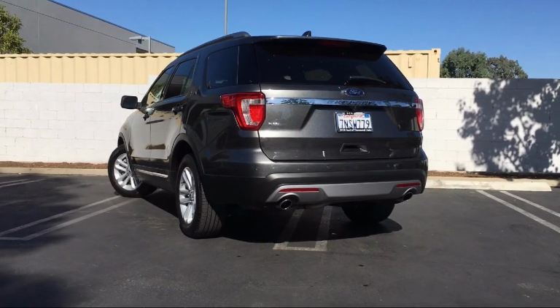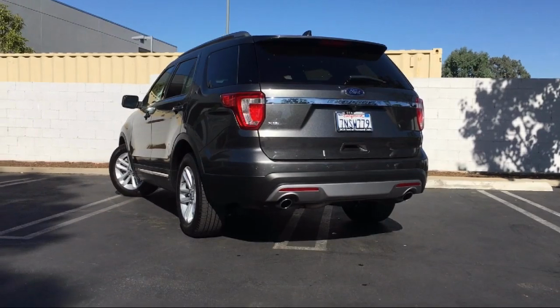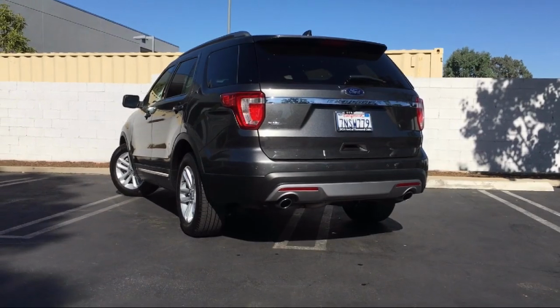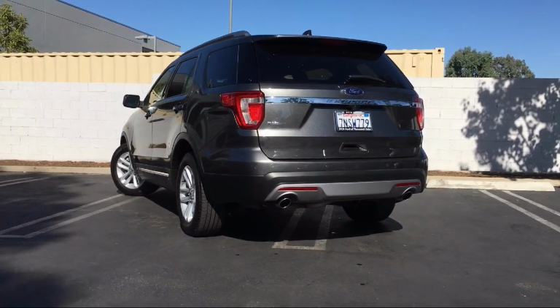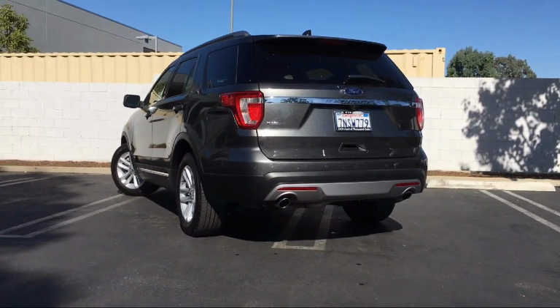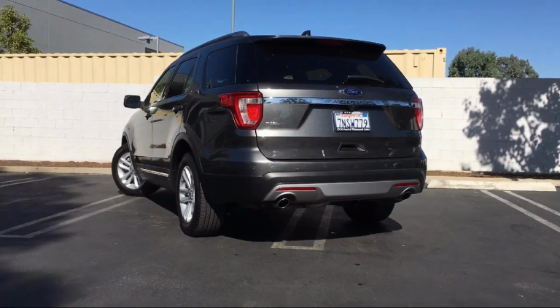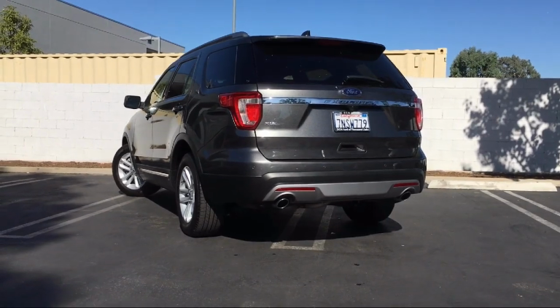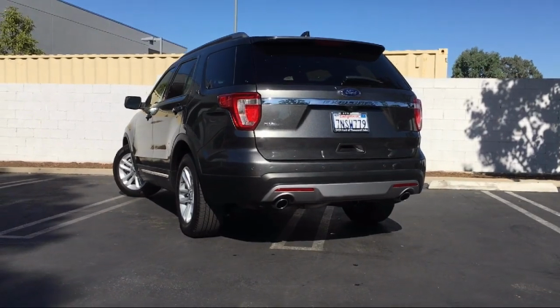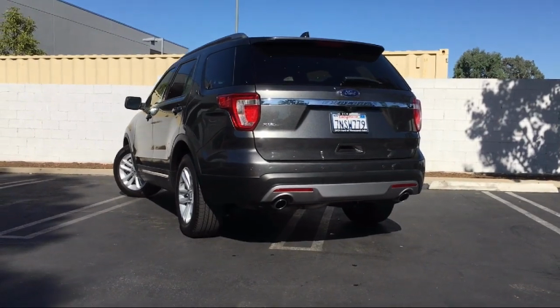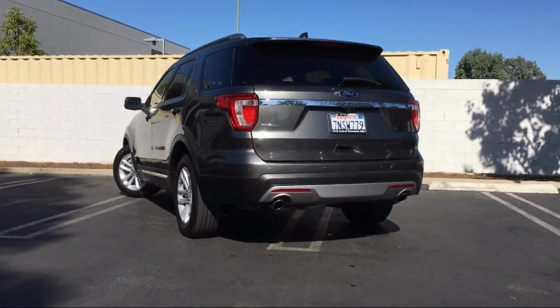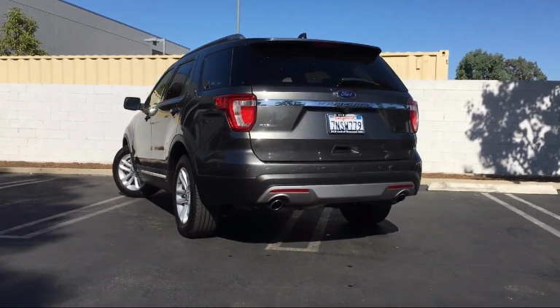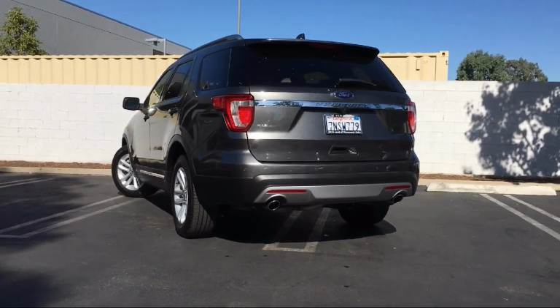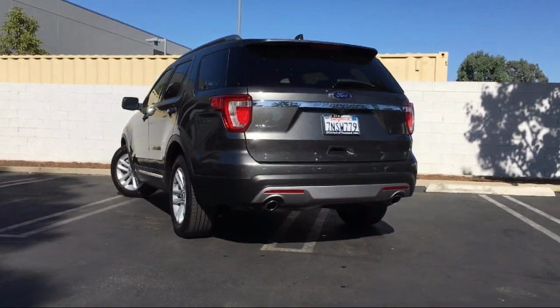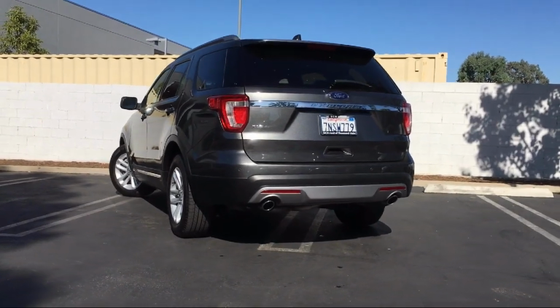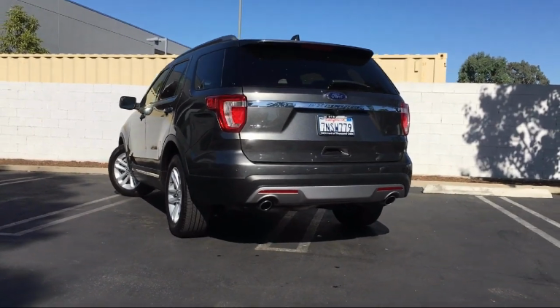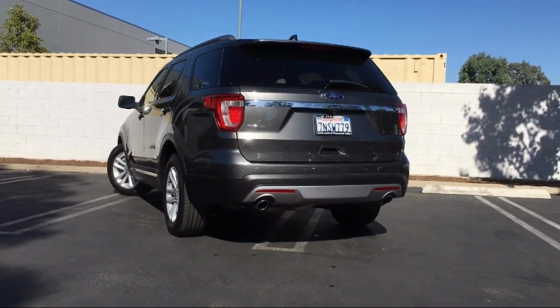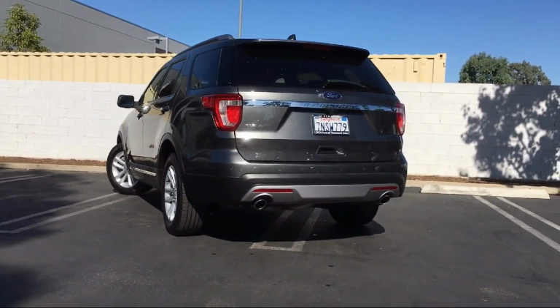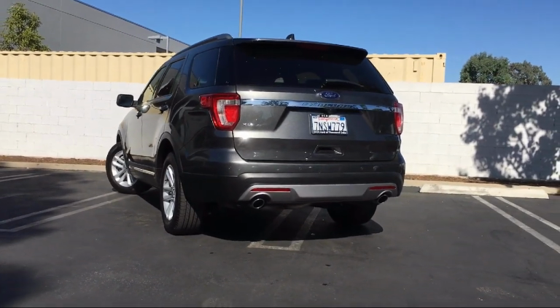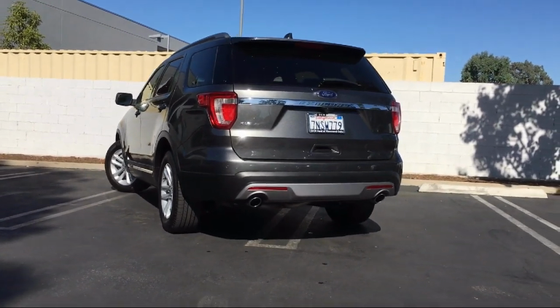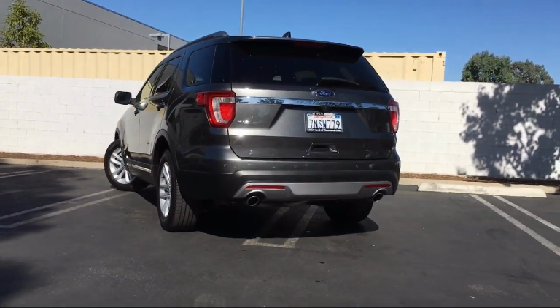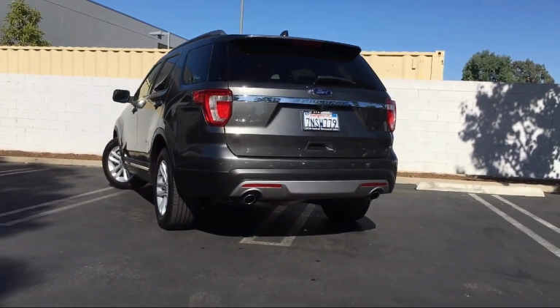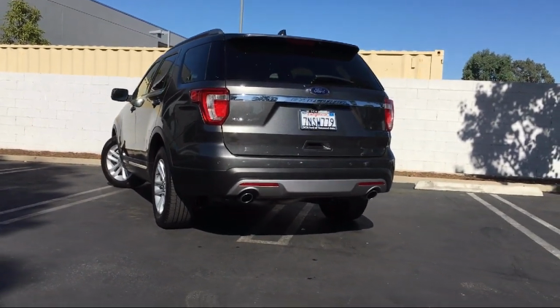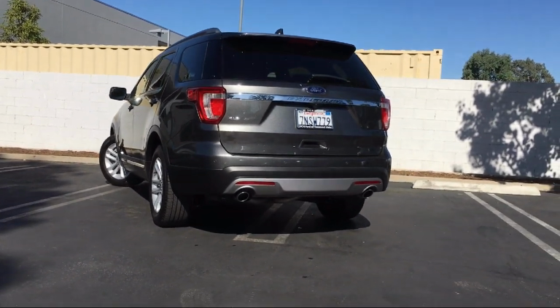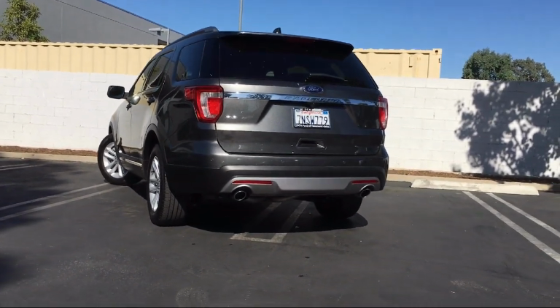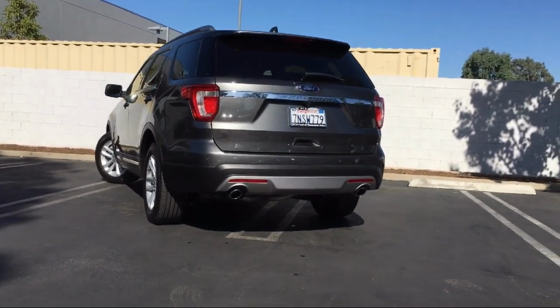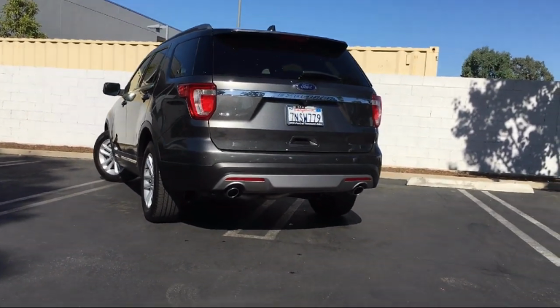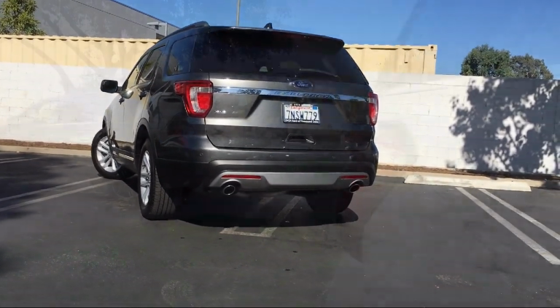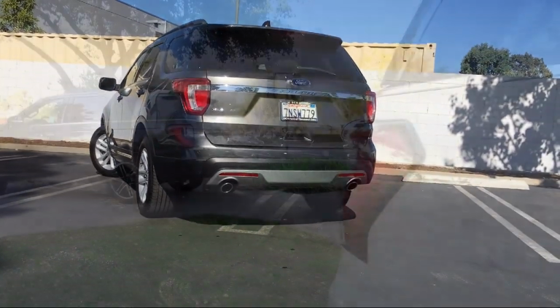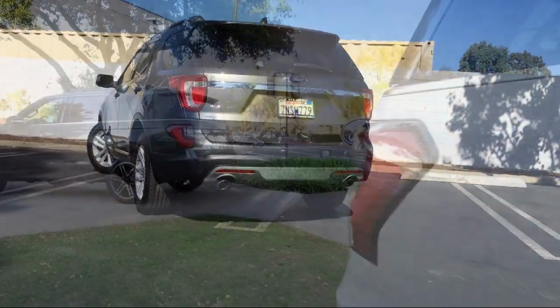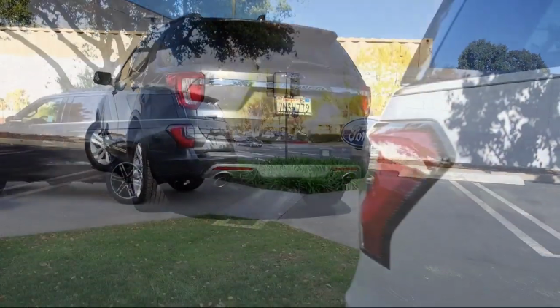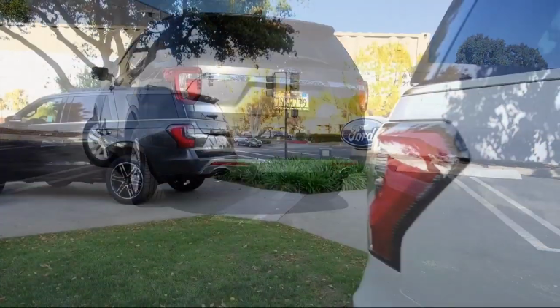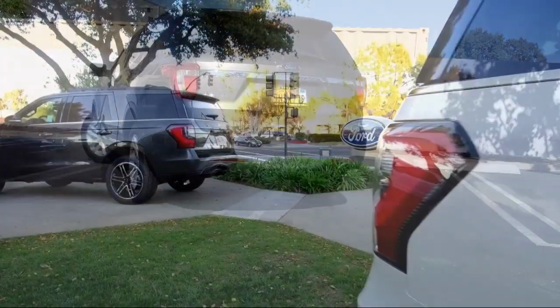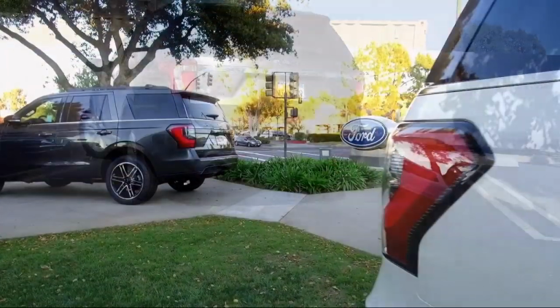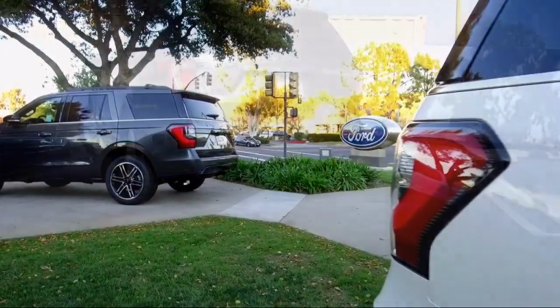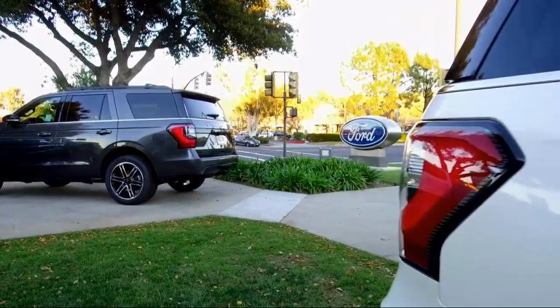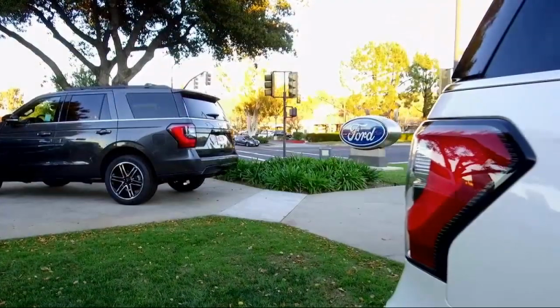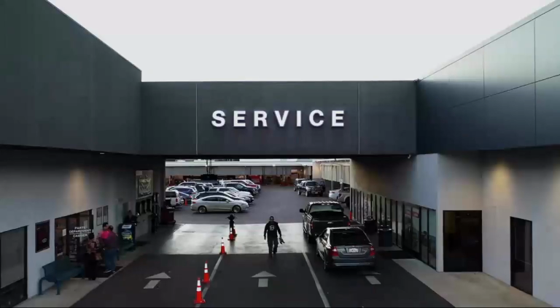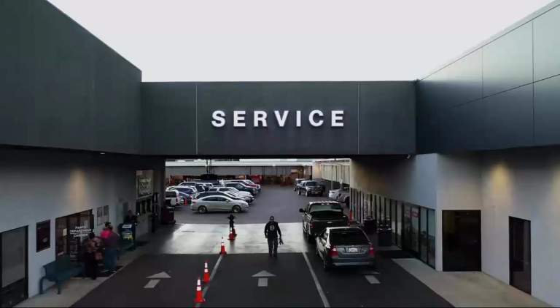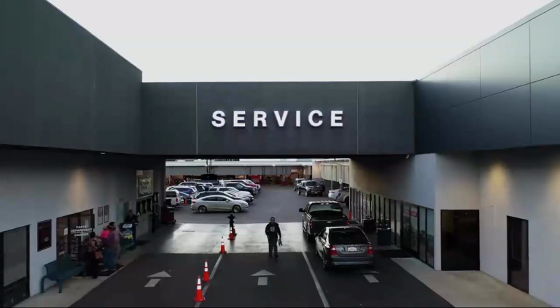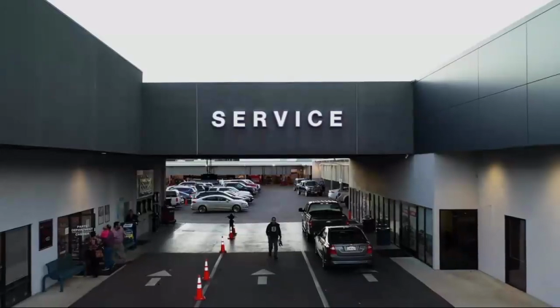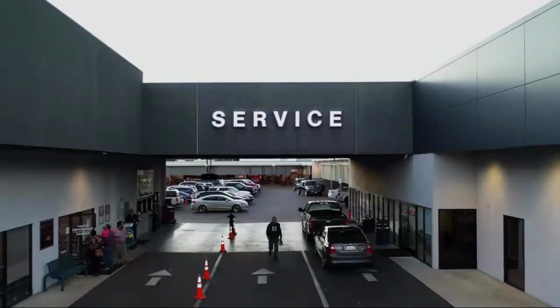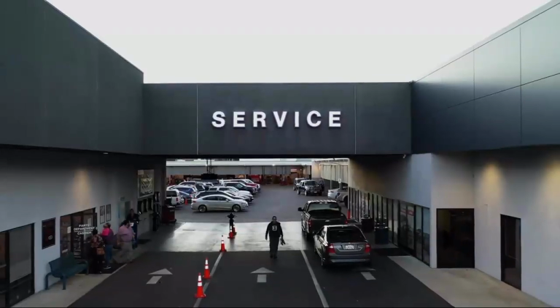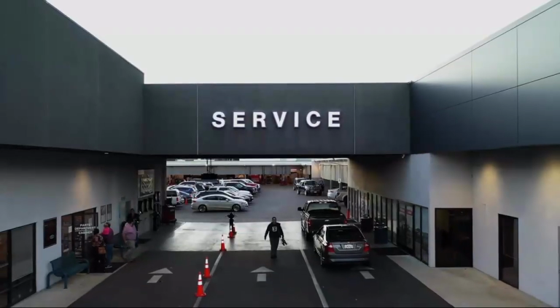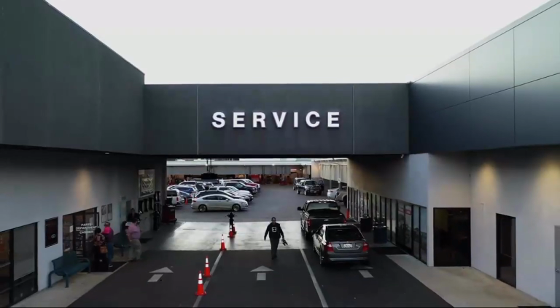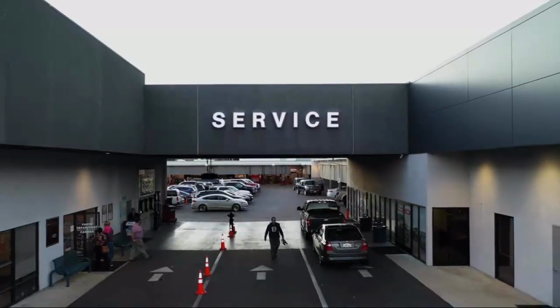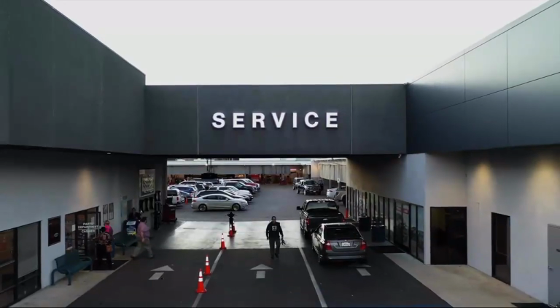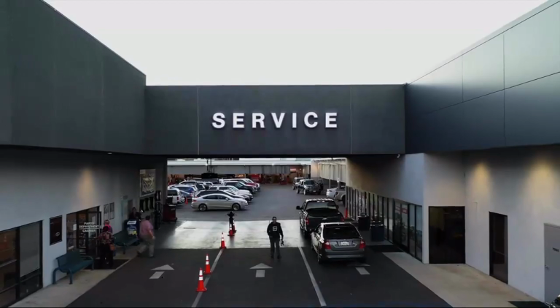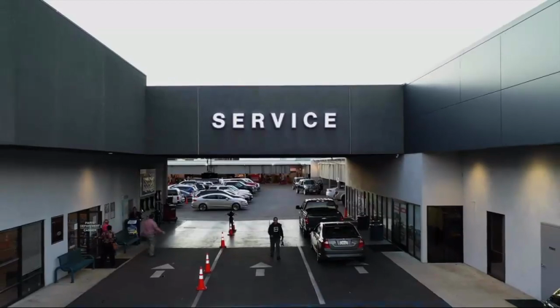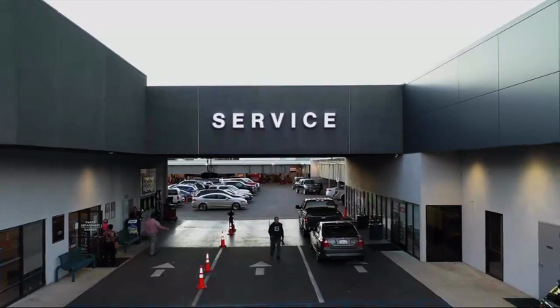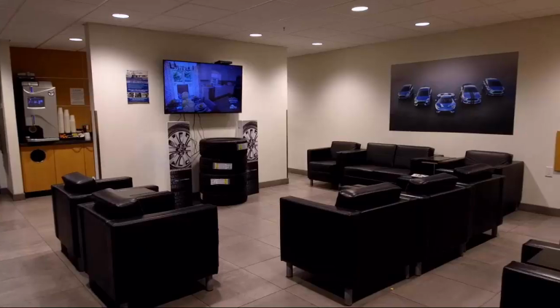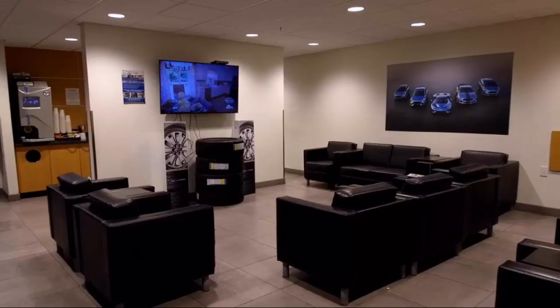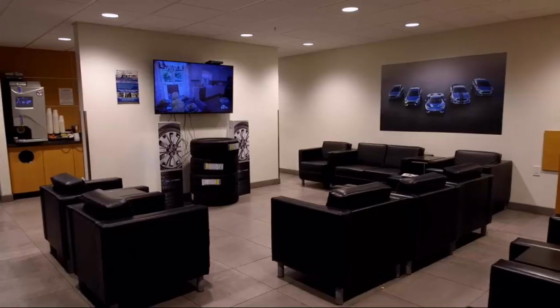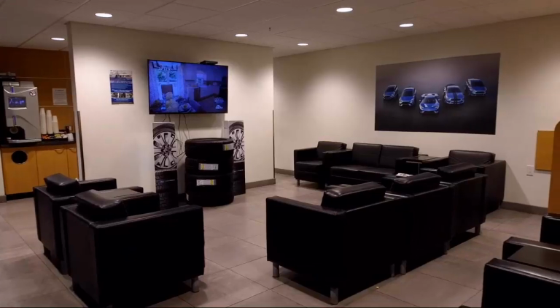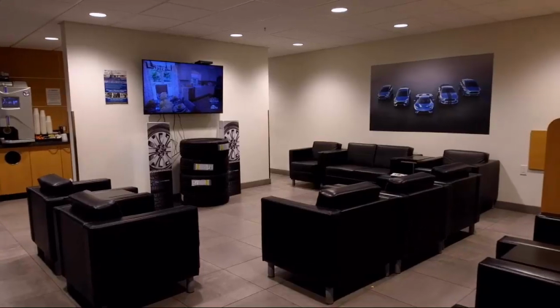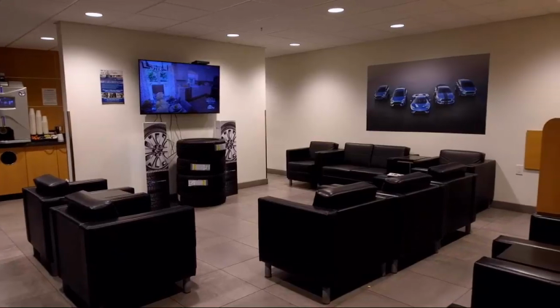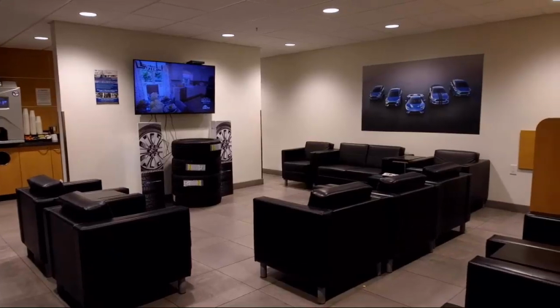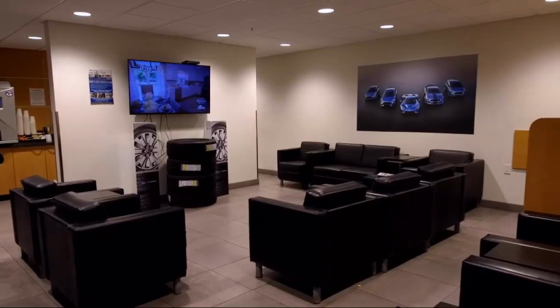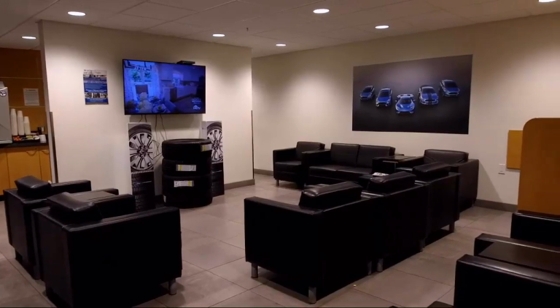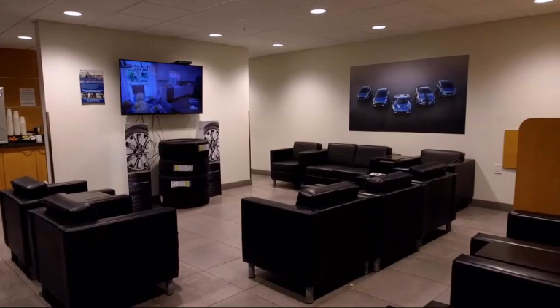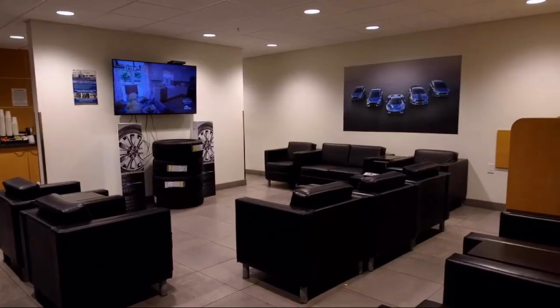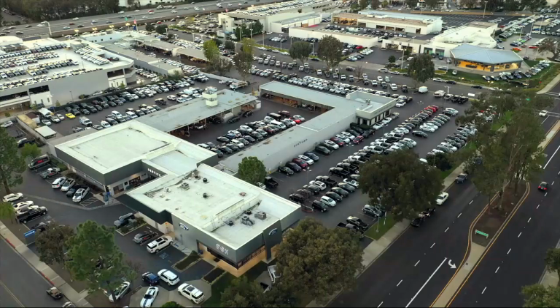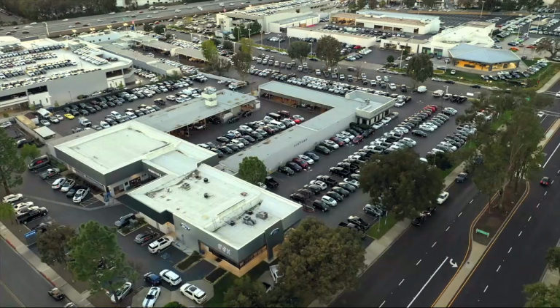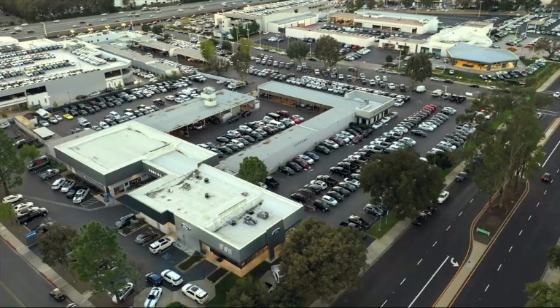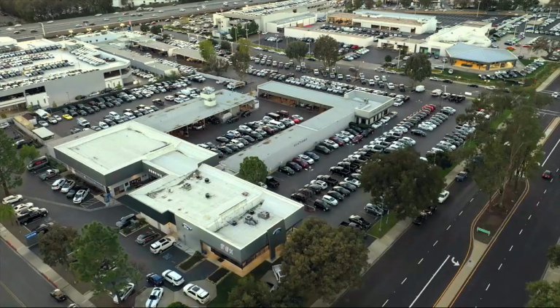Come visit DCH Ford of Thousand Oaks — you'll be glad you did. We're located at 3810 East Thousand Oaks Boulevard.